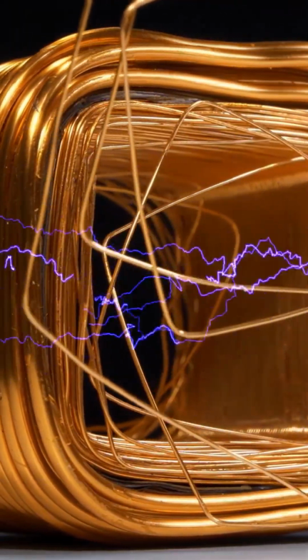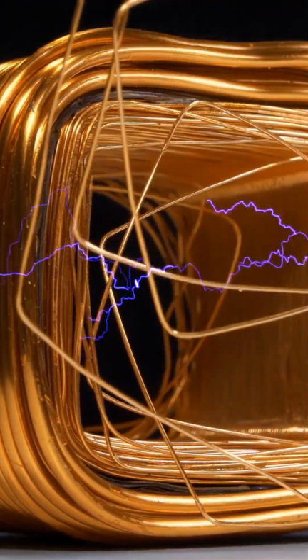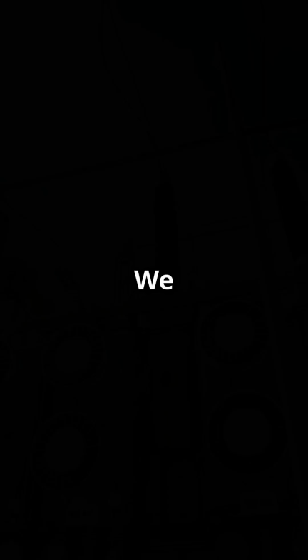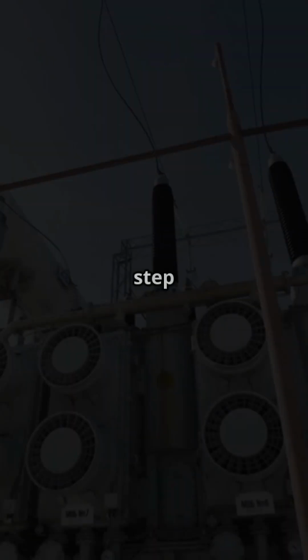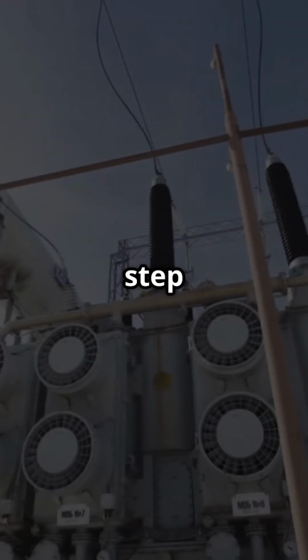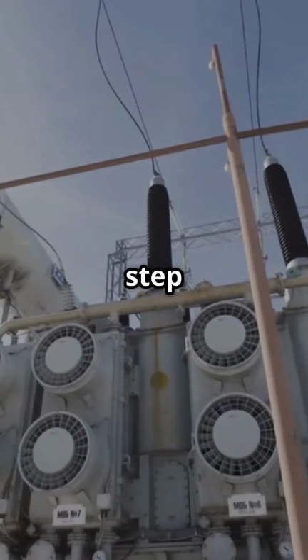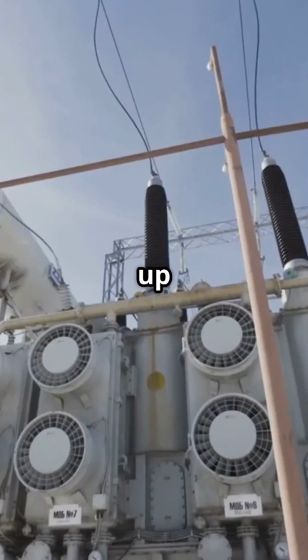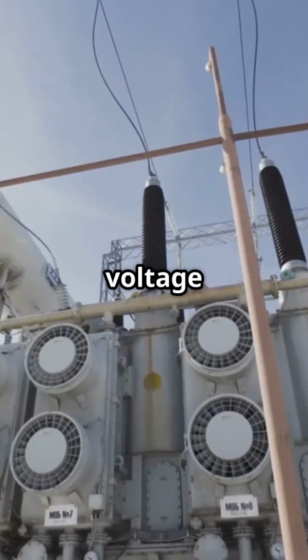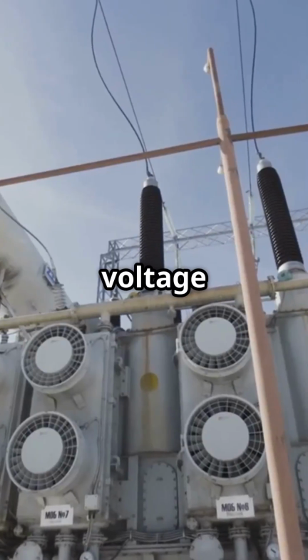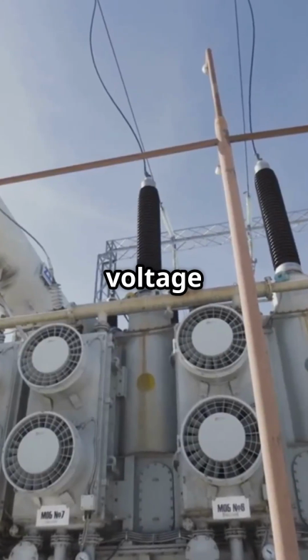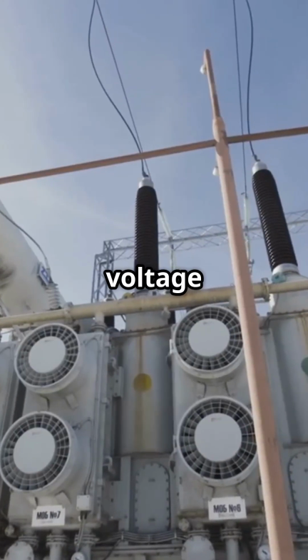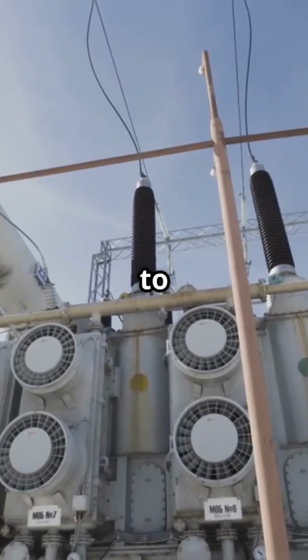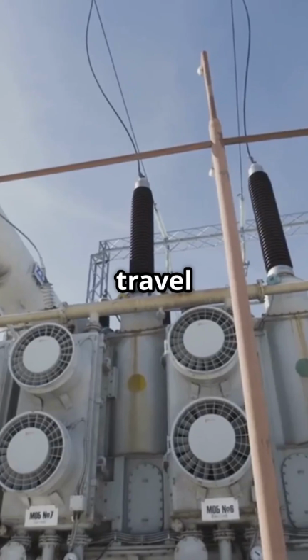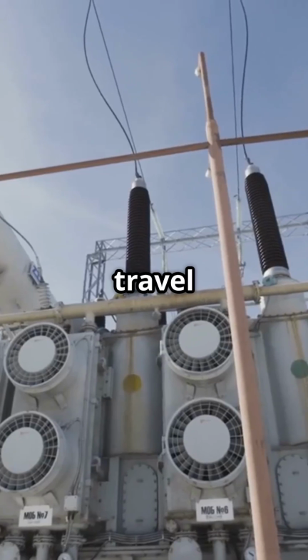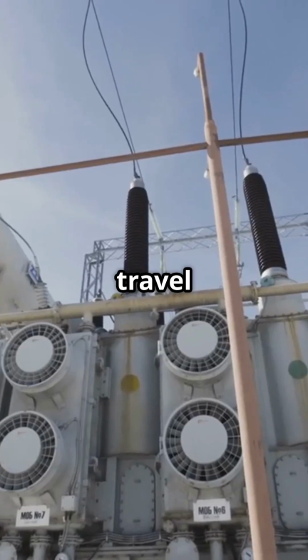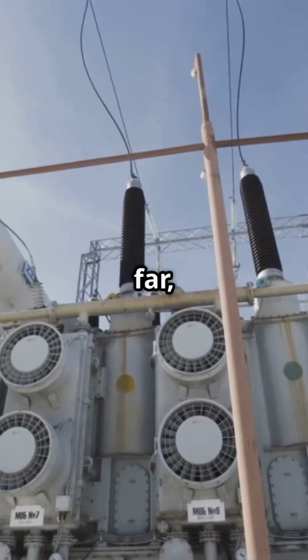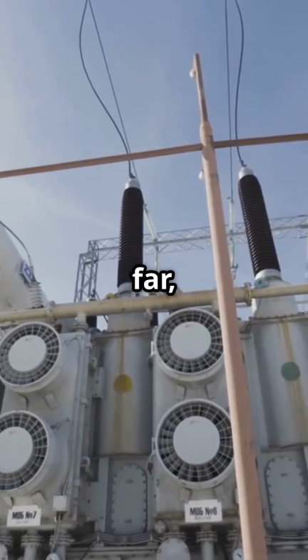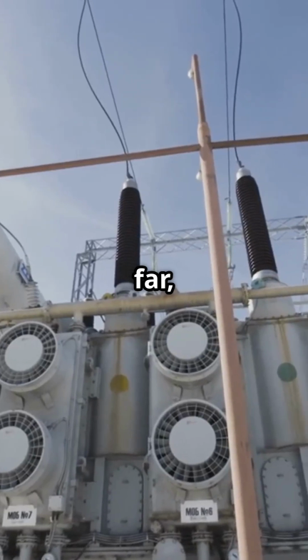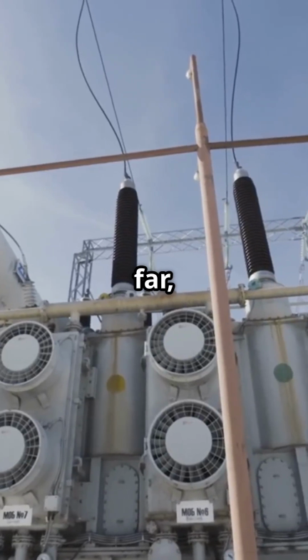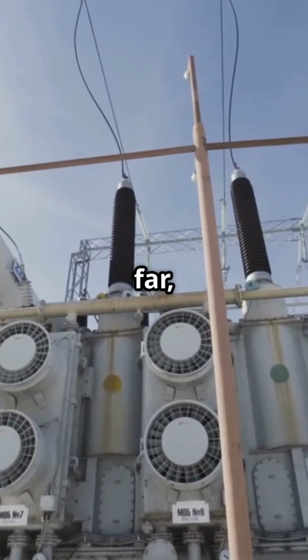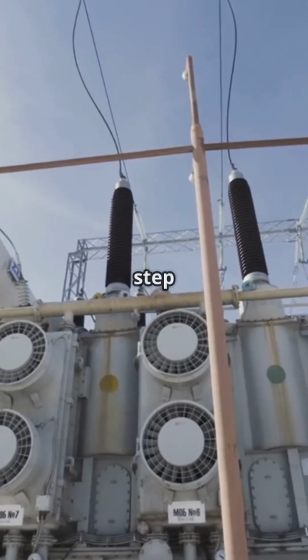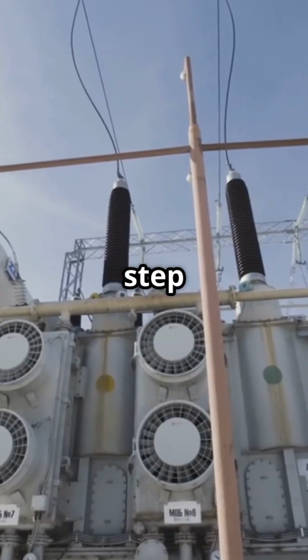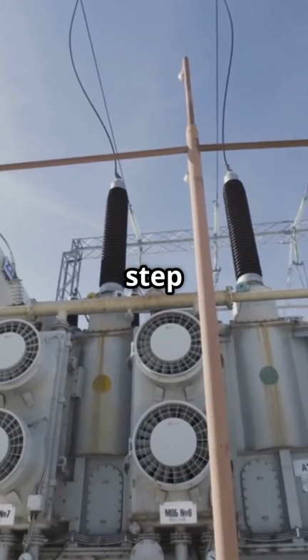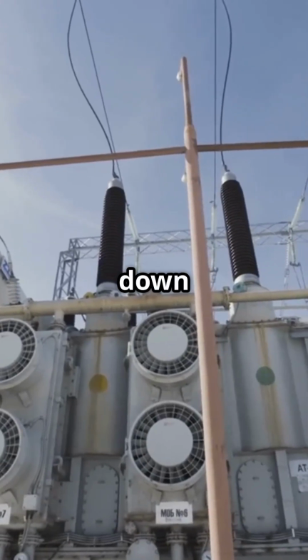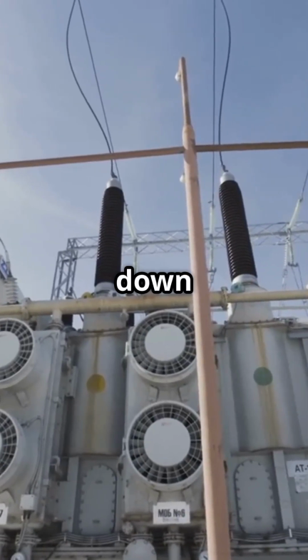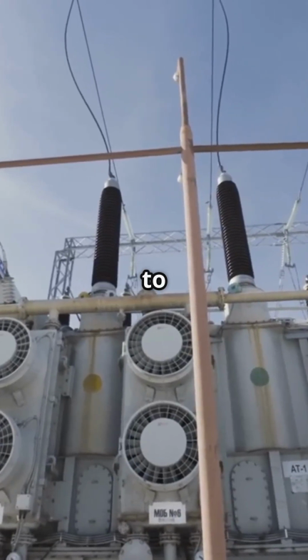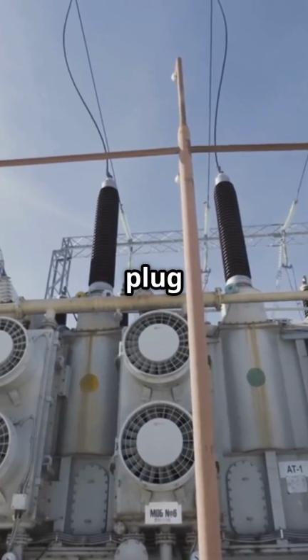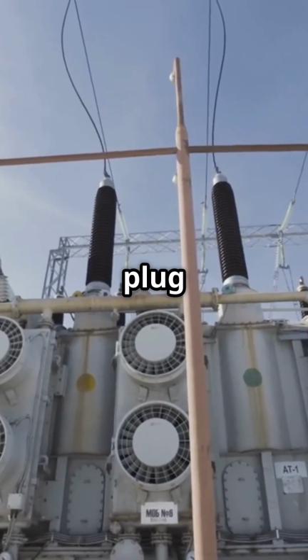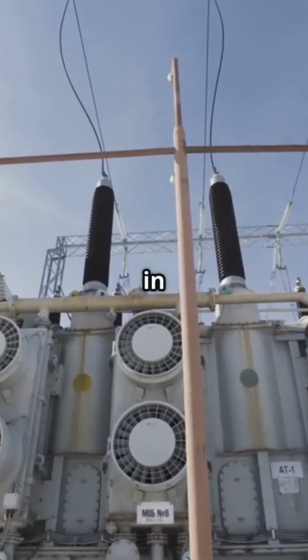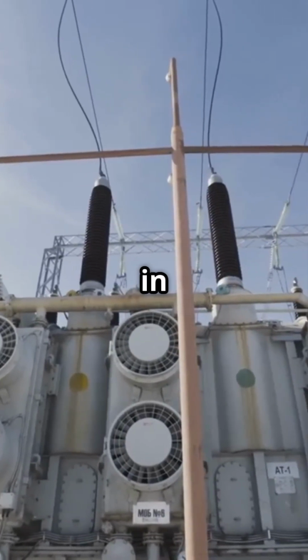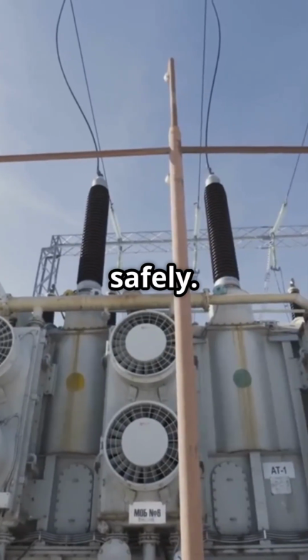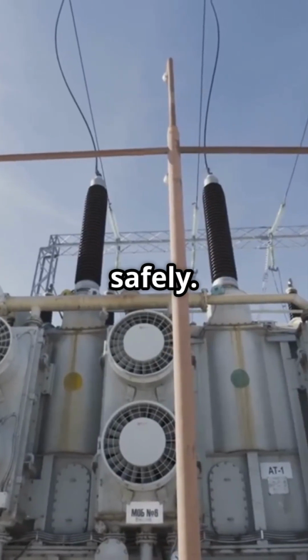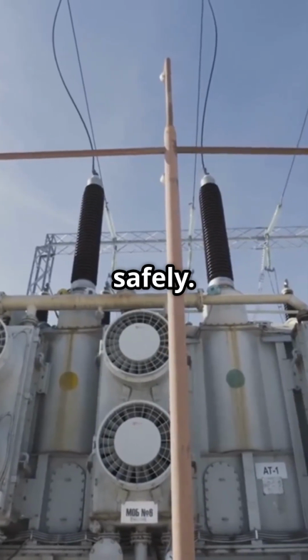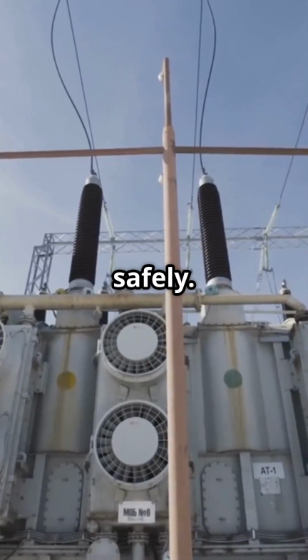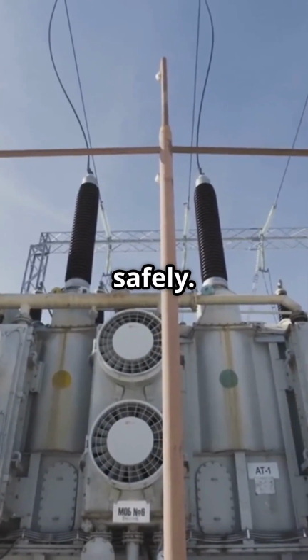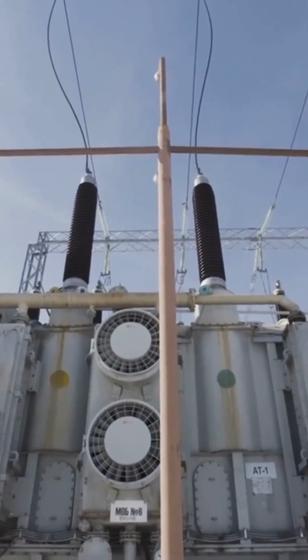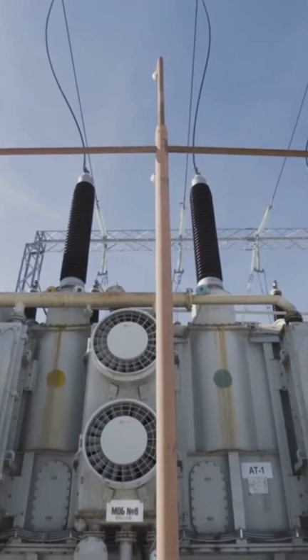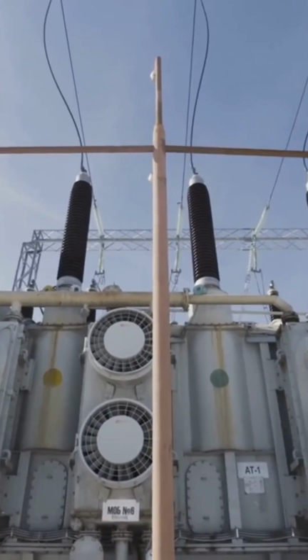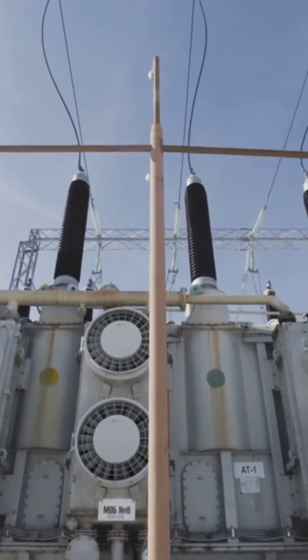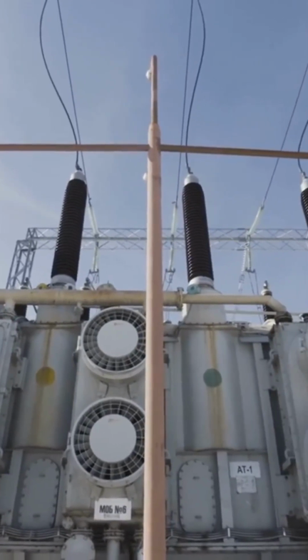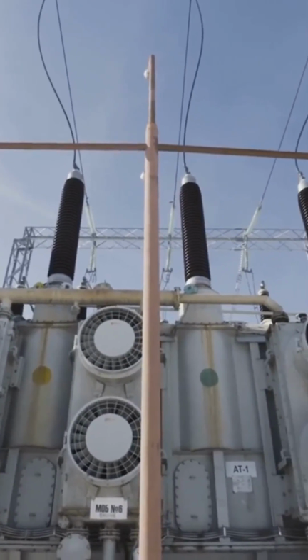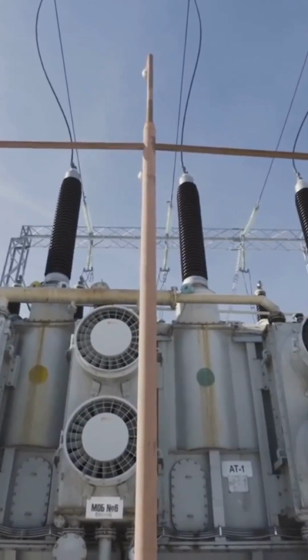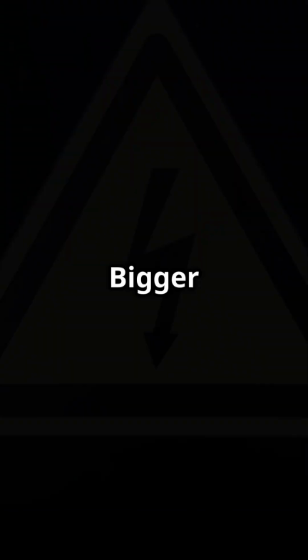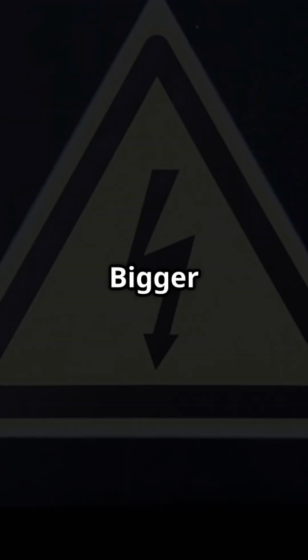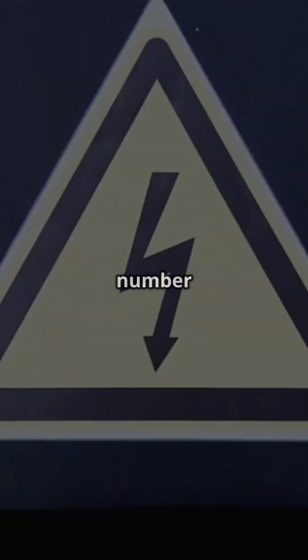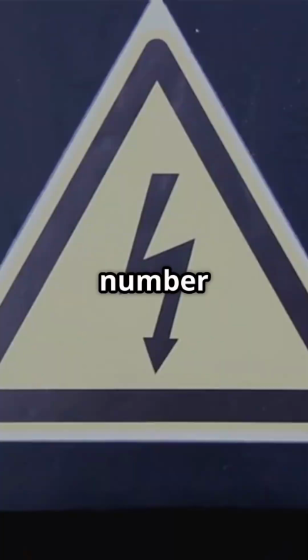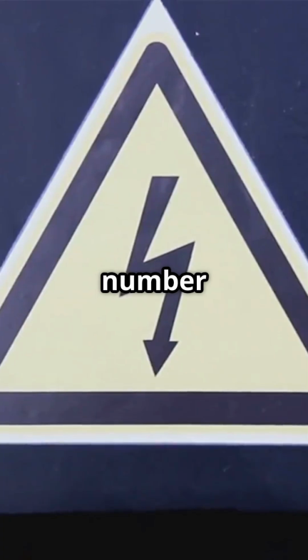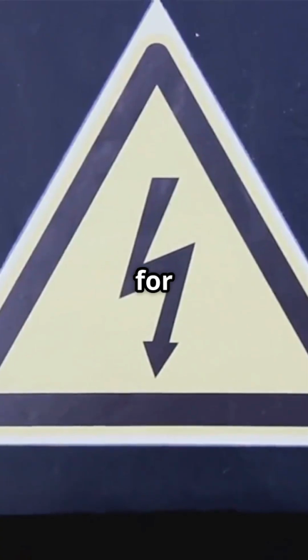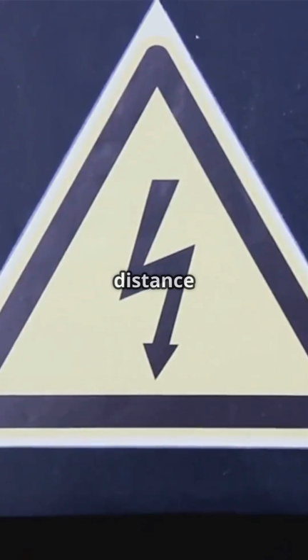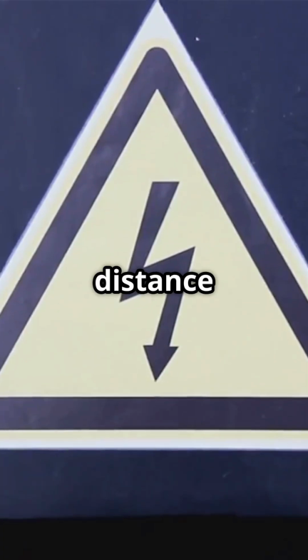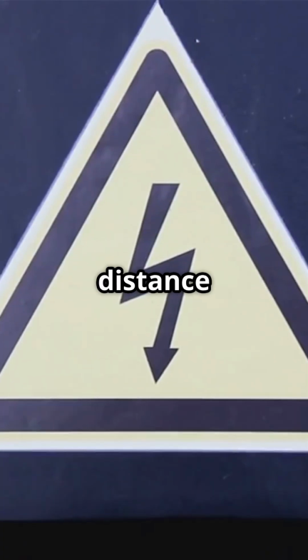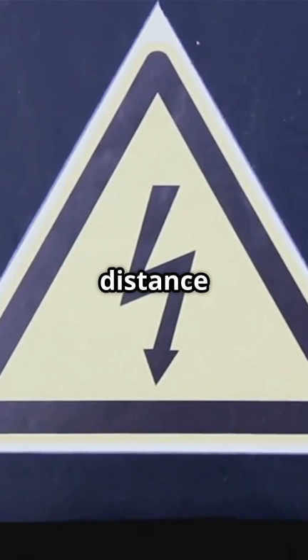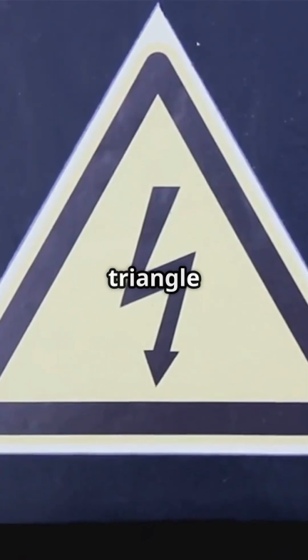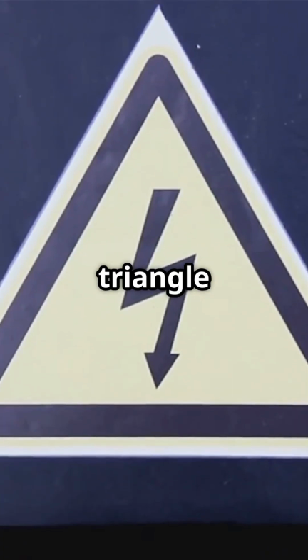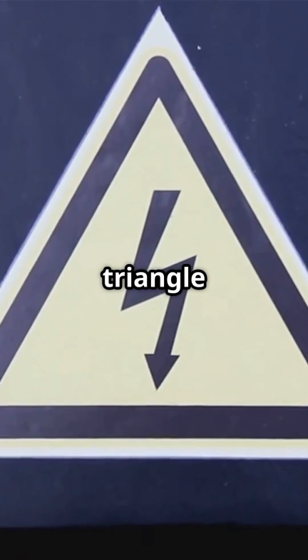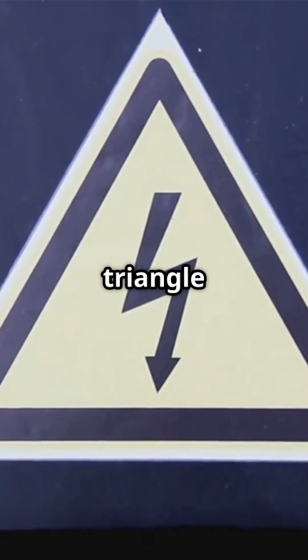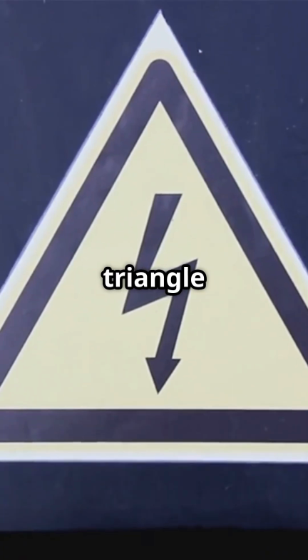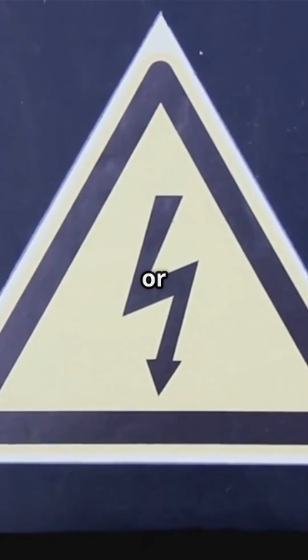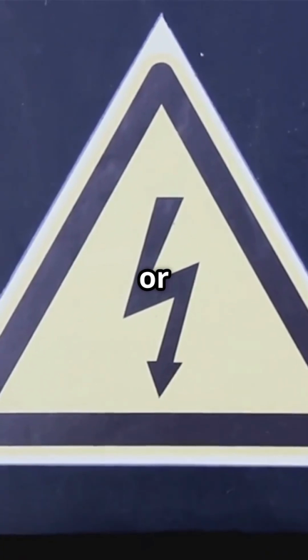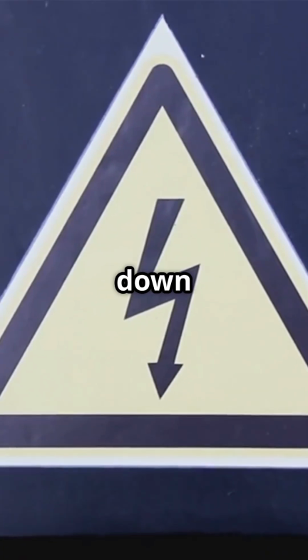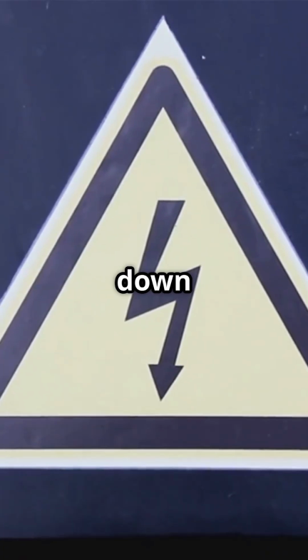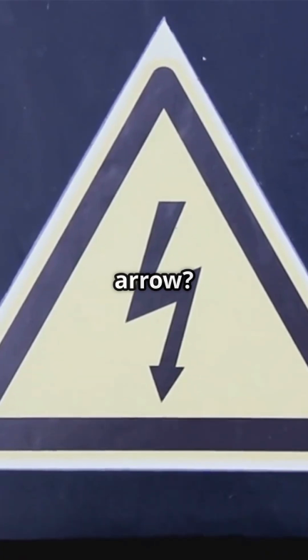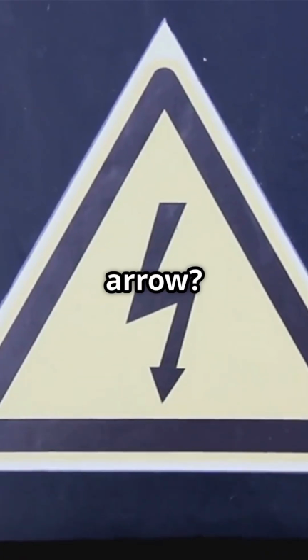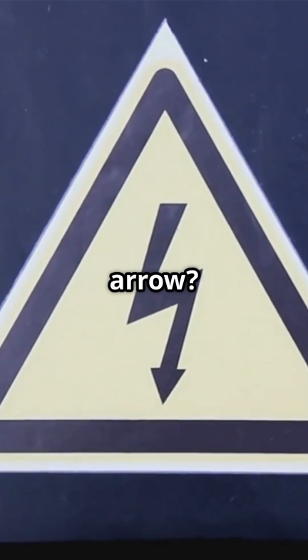We step up voltage to travel far, step down to plug in safely. Bigger number for distance — up arrow or down arrow?